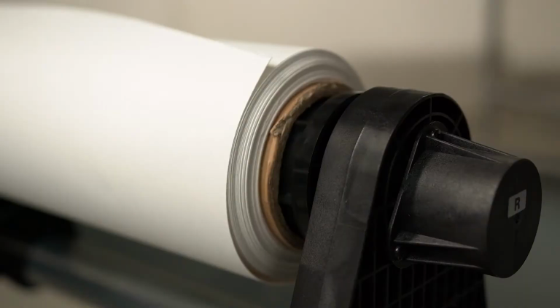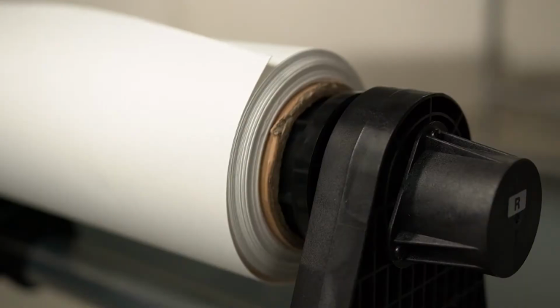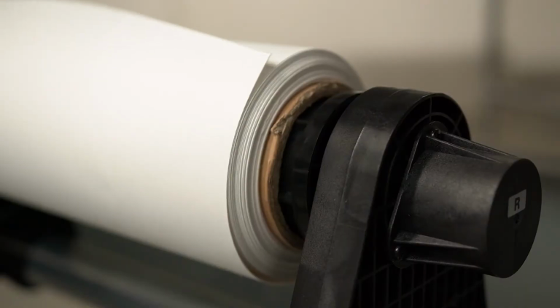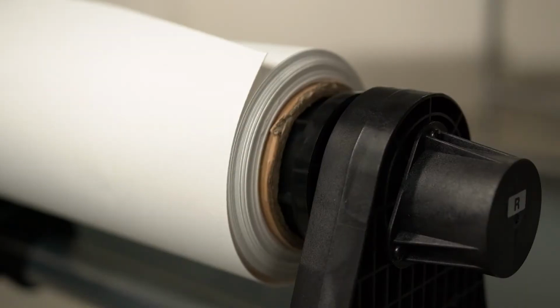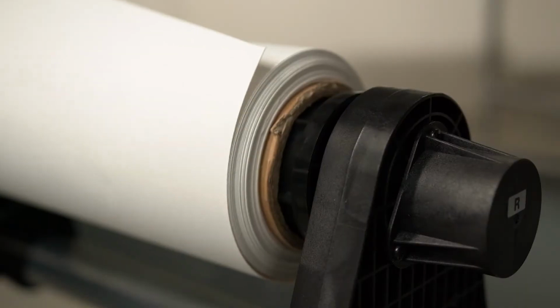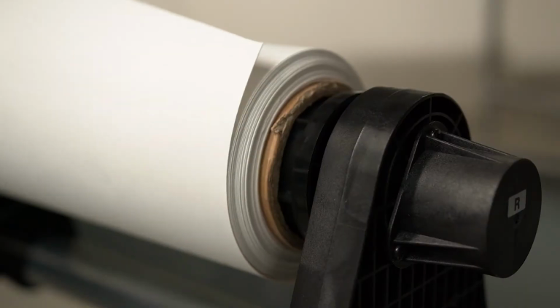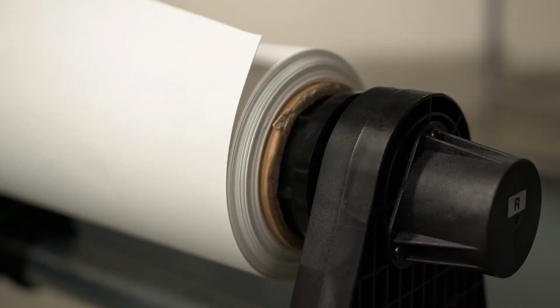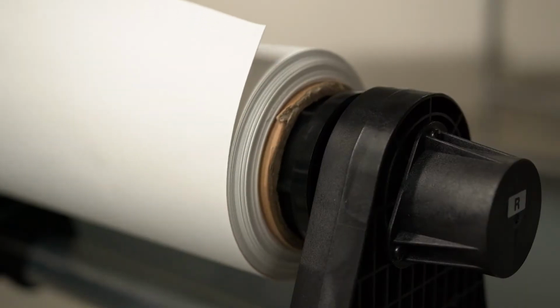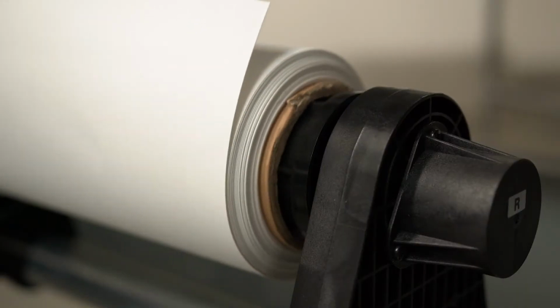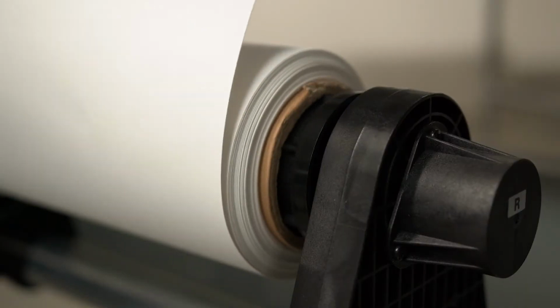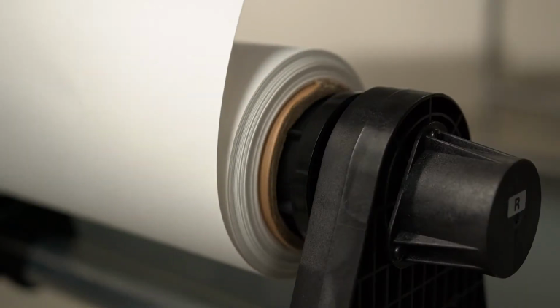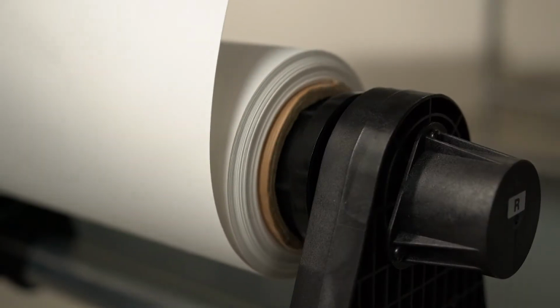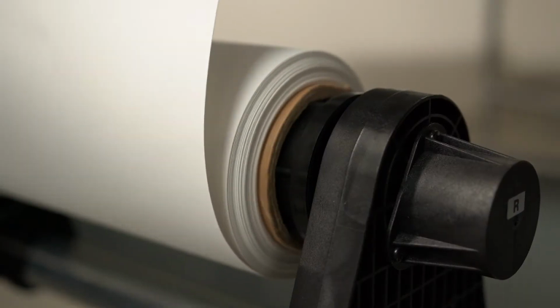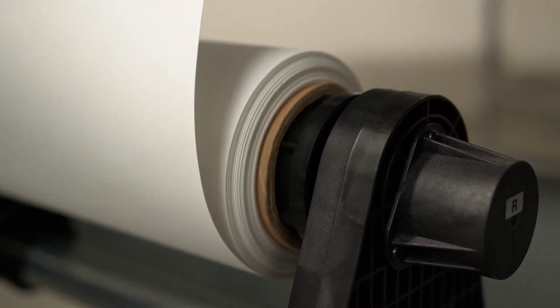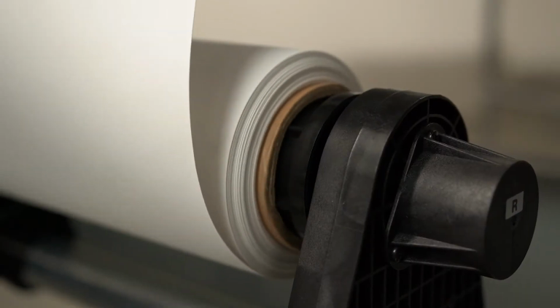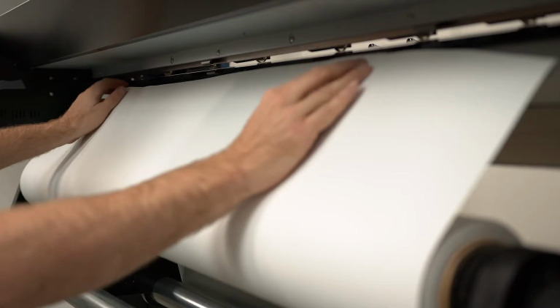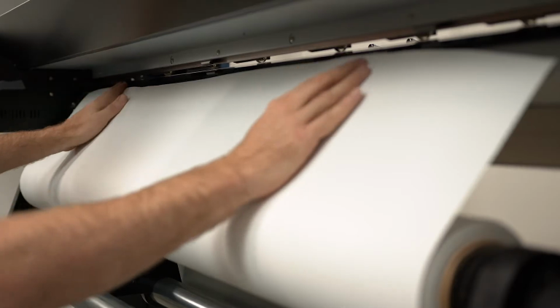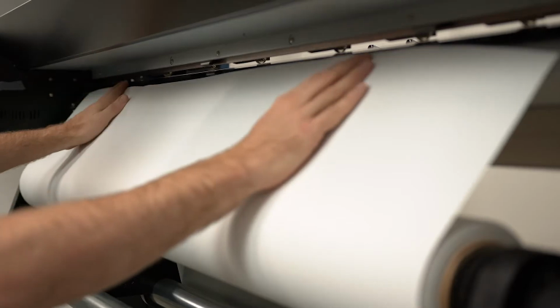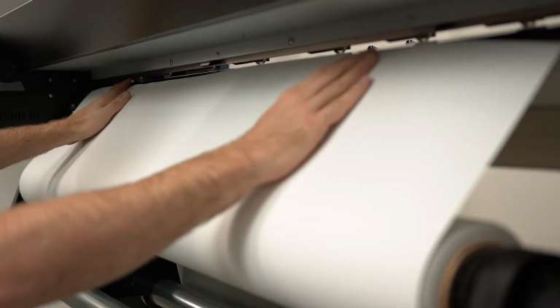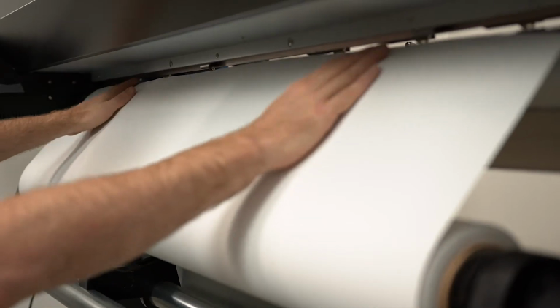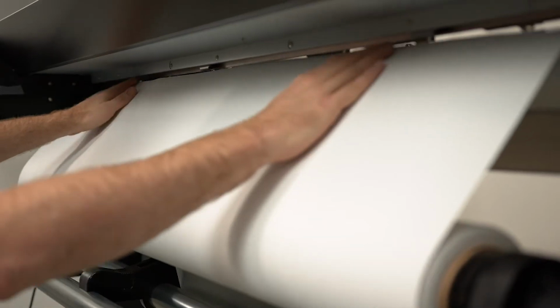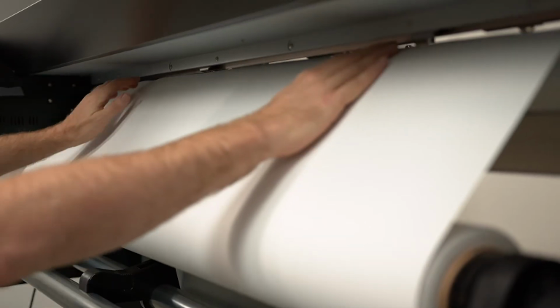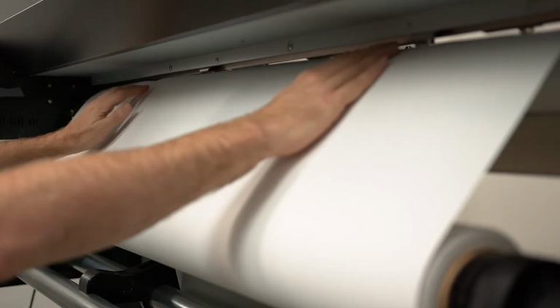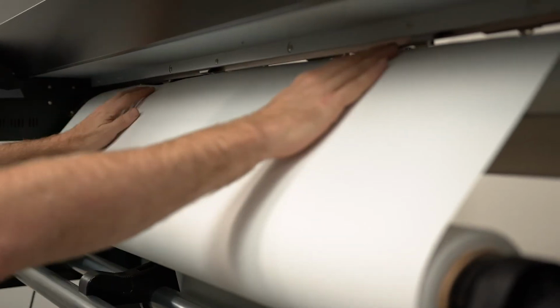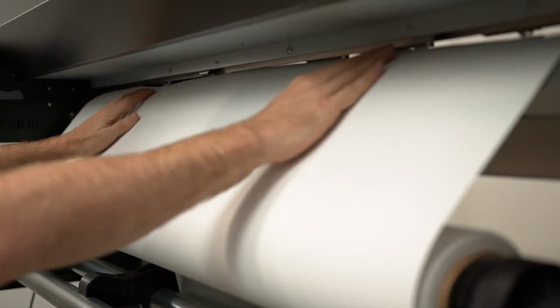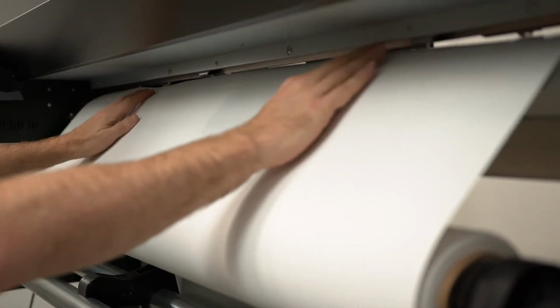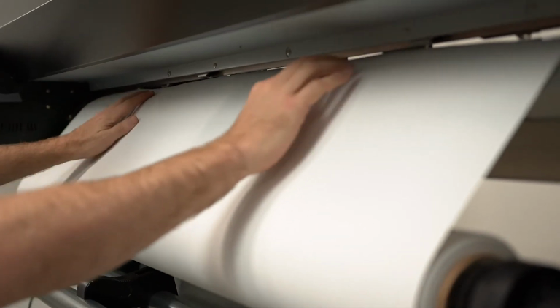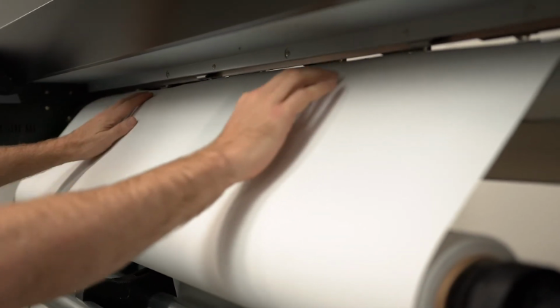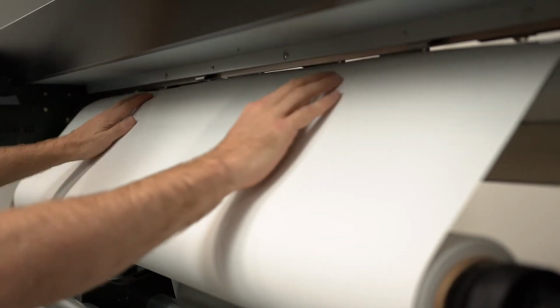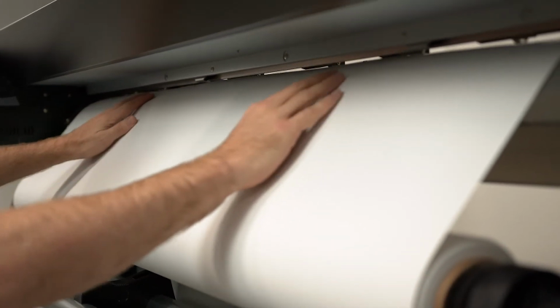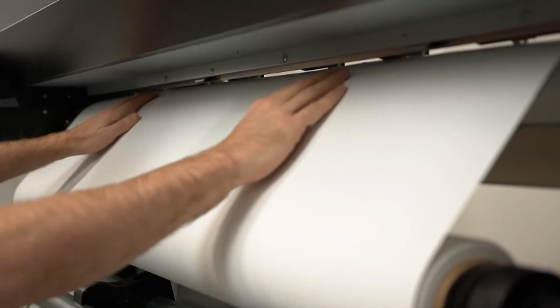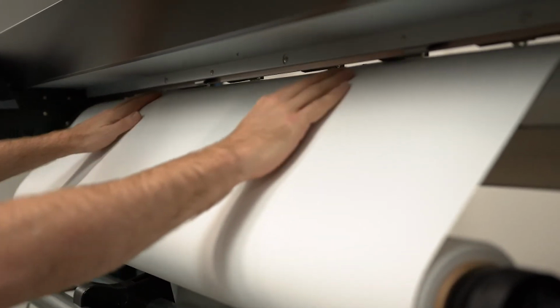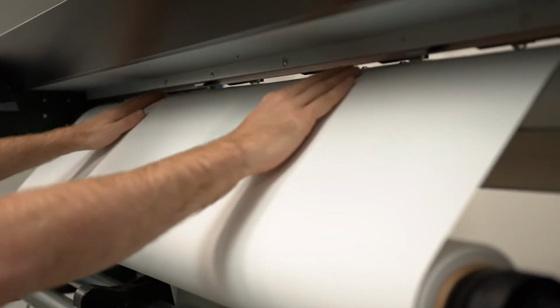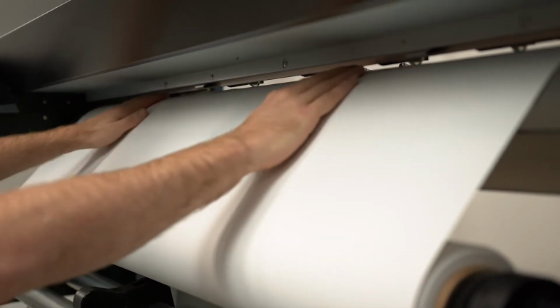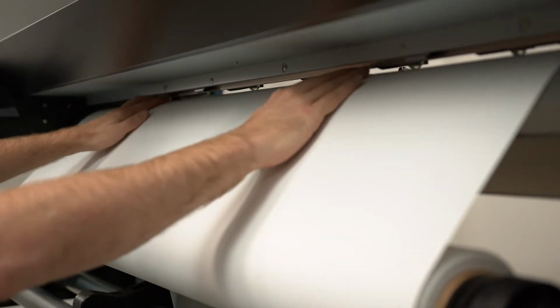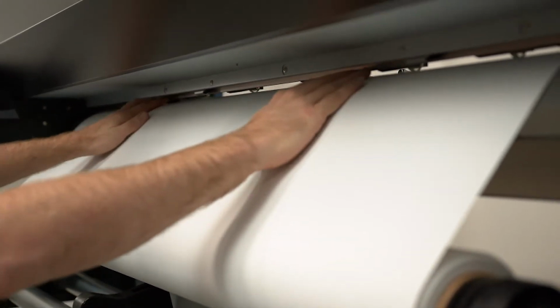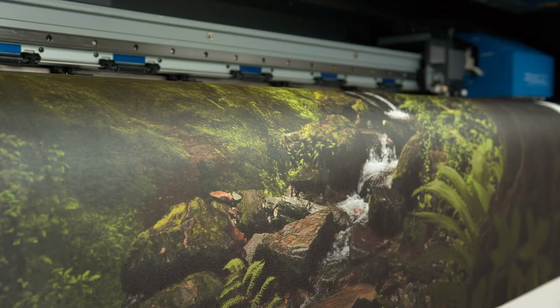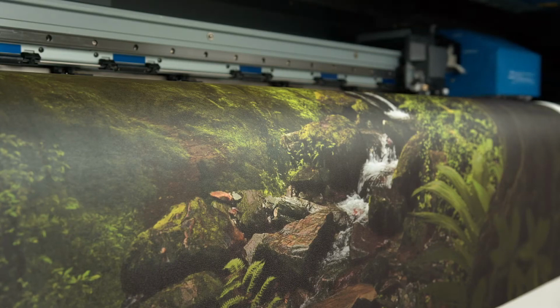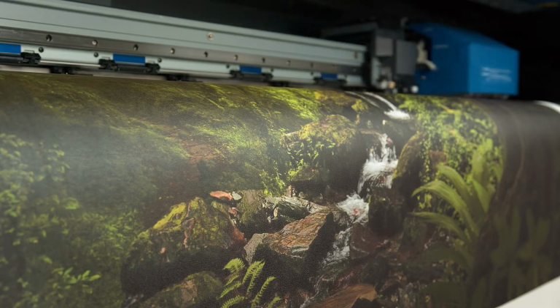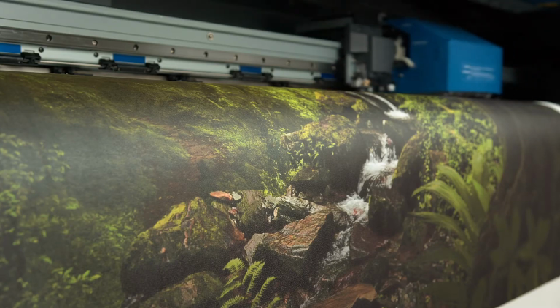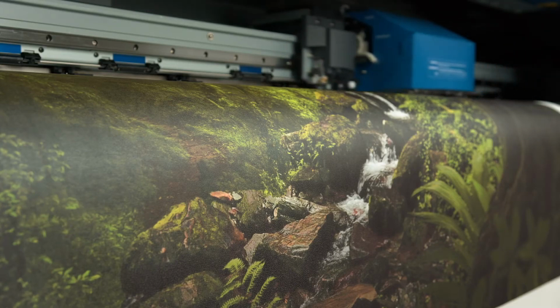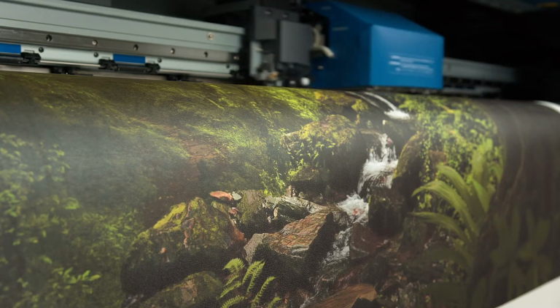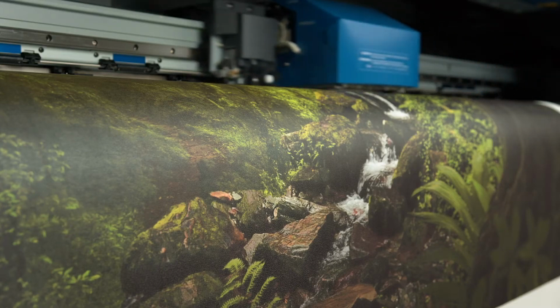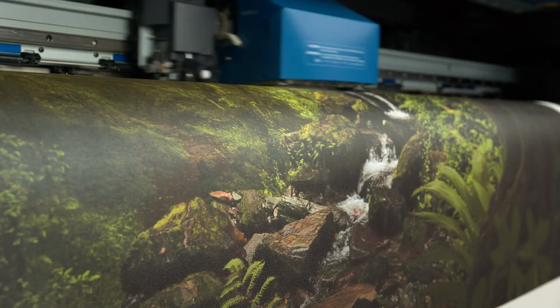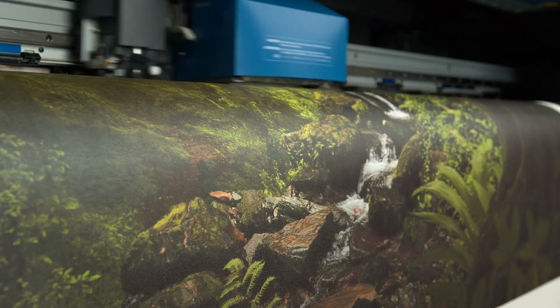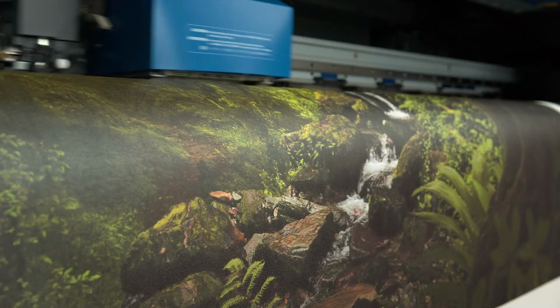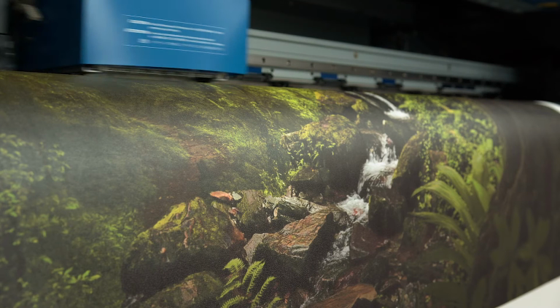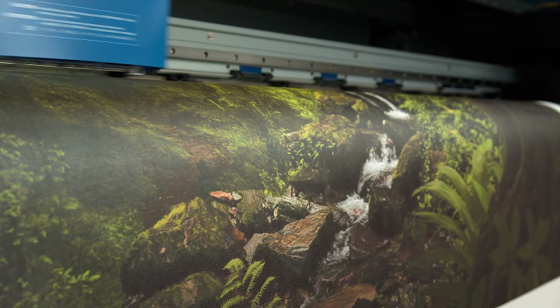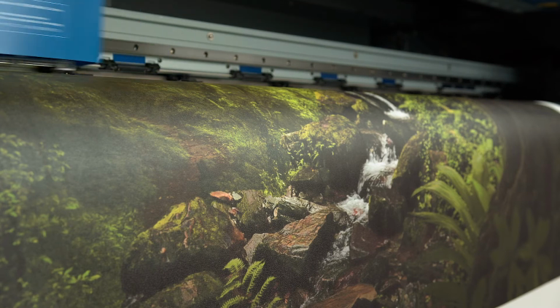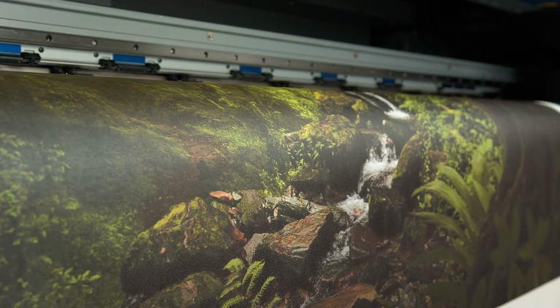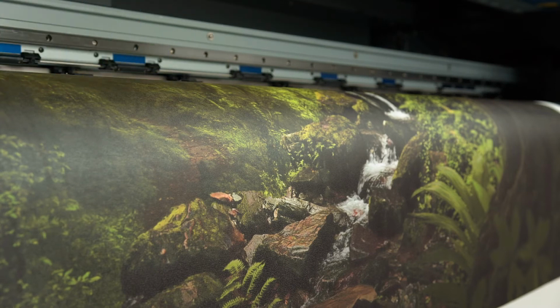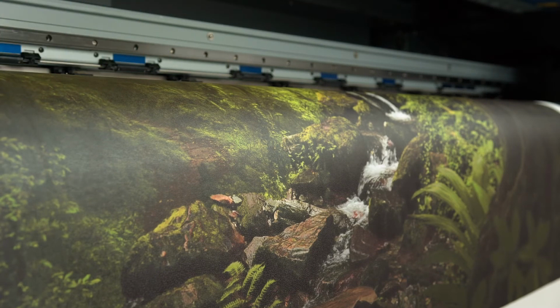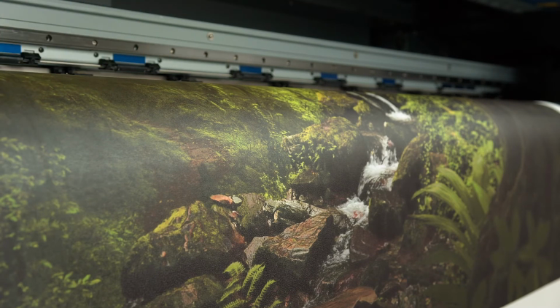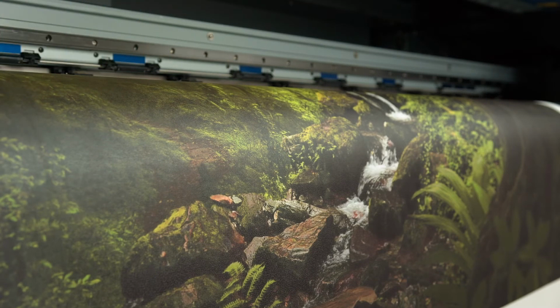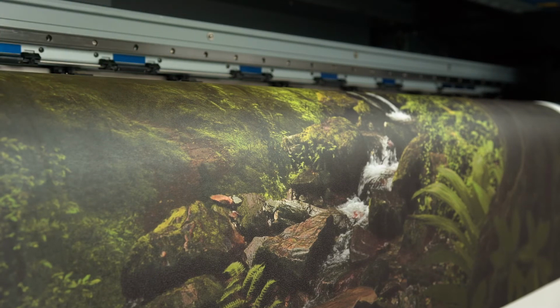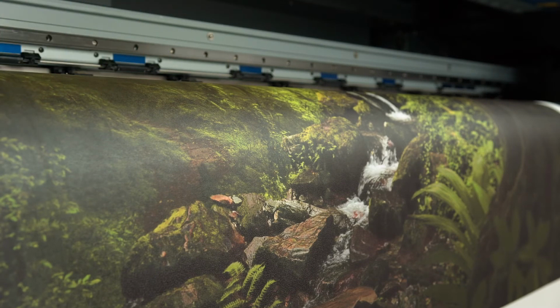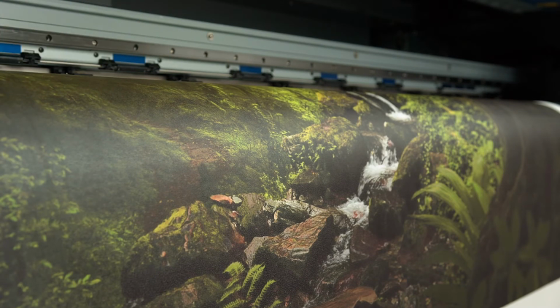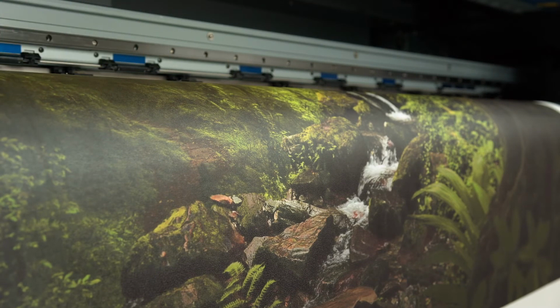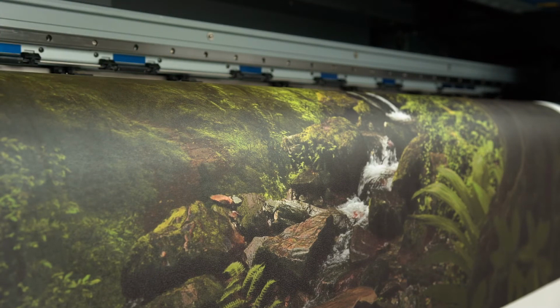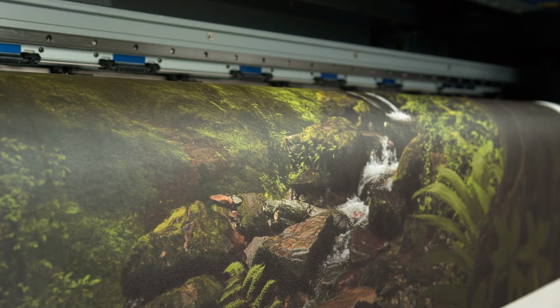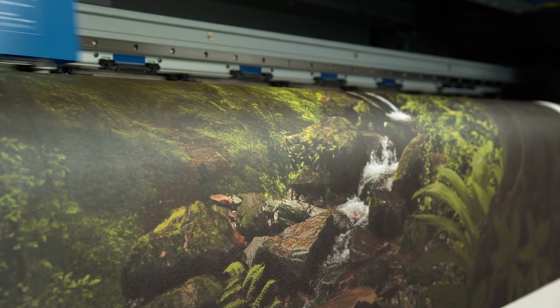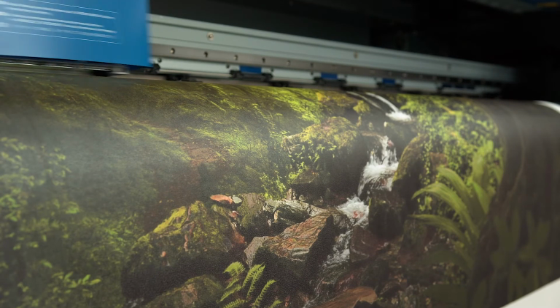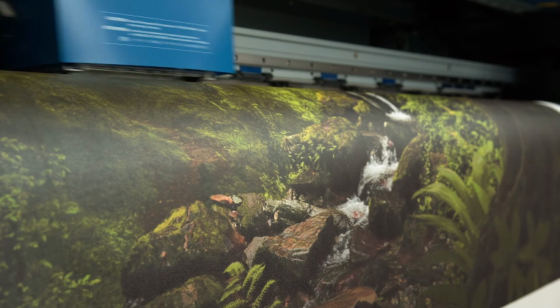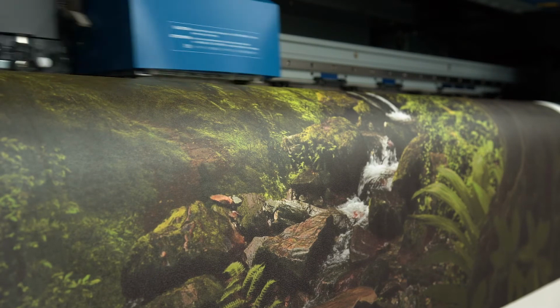This wall covering prints perfectly with solvent, eco-solvent, UV, UV gel, and latex inks.